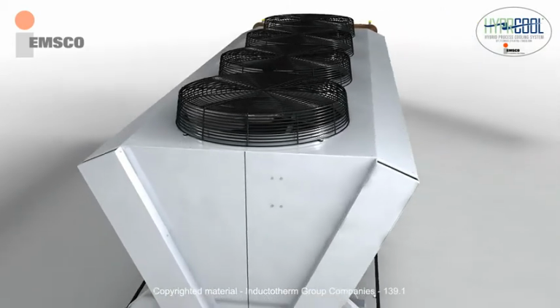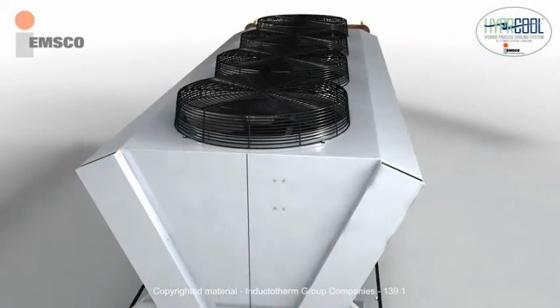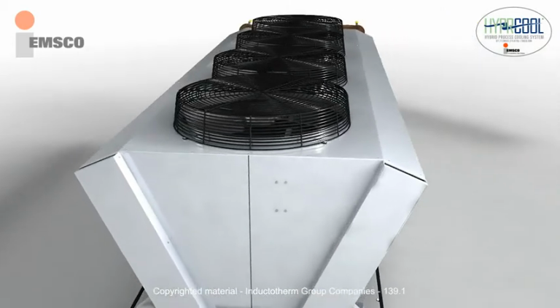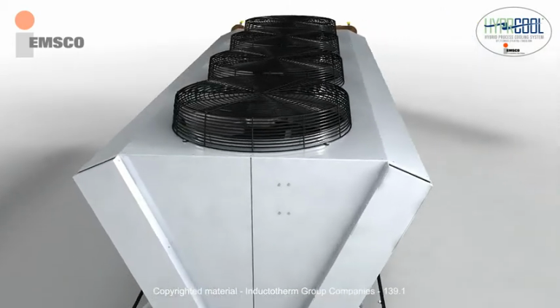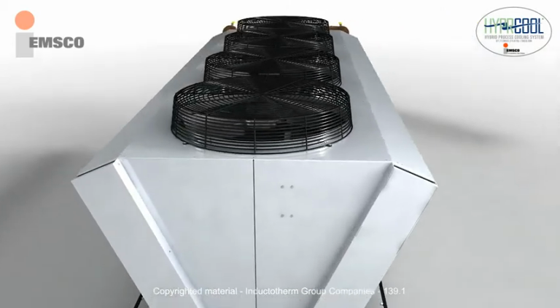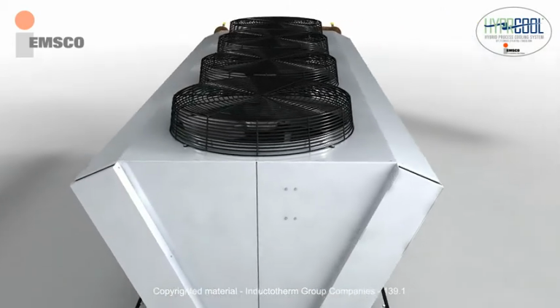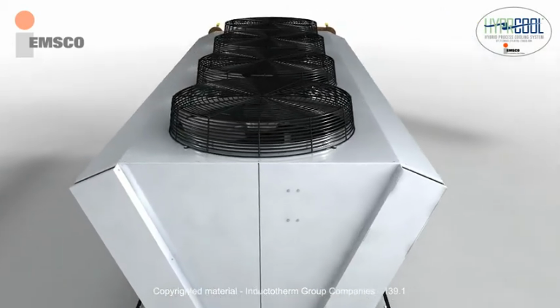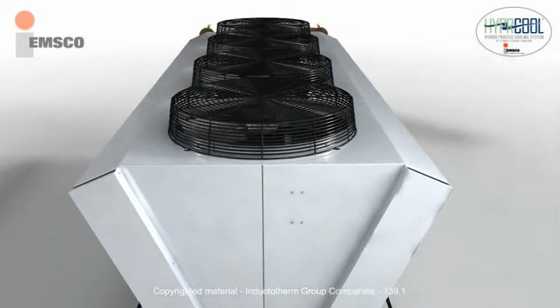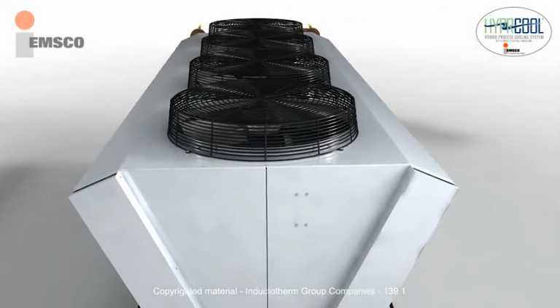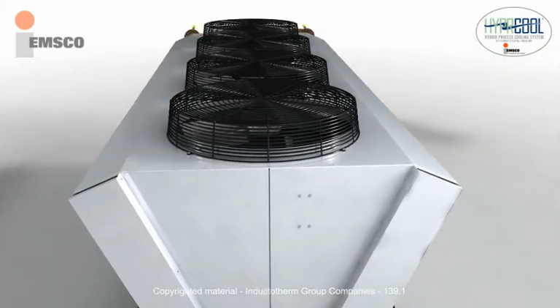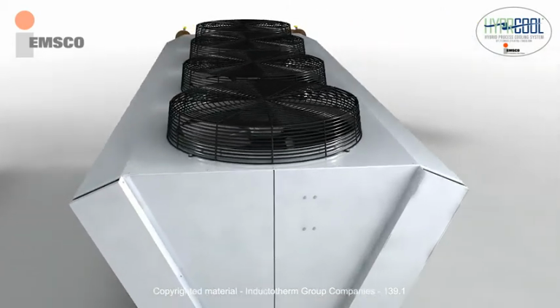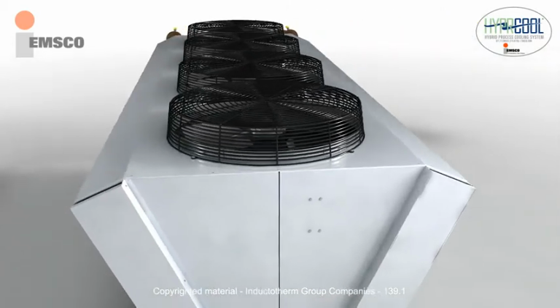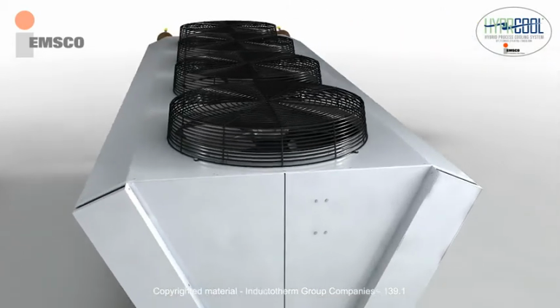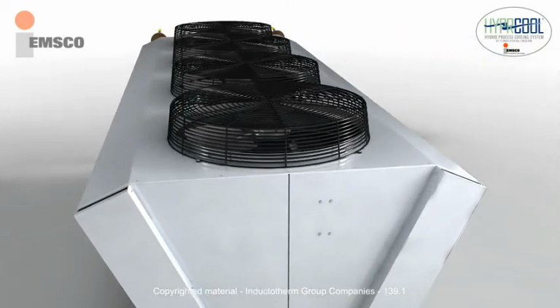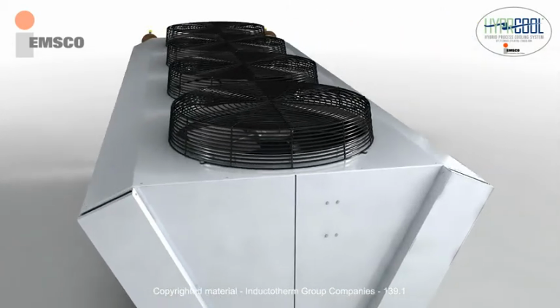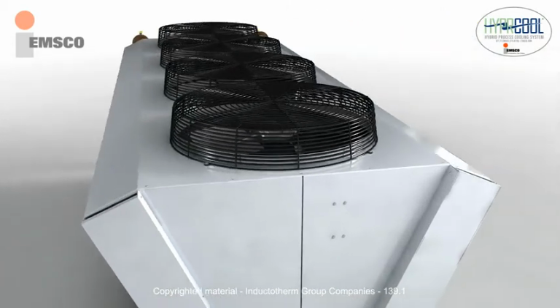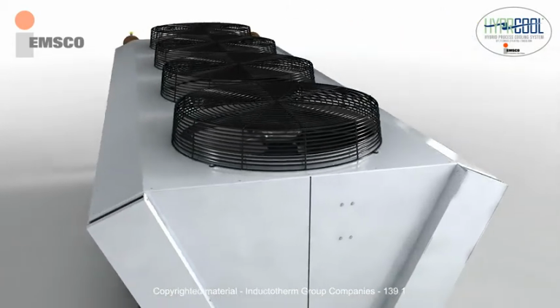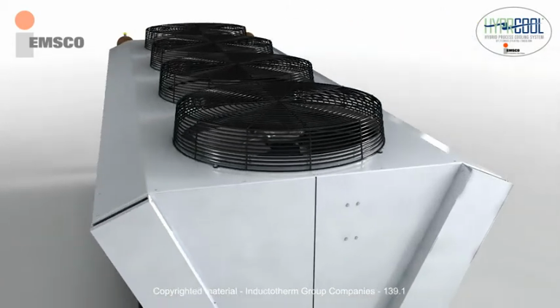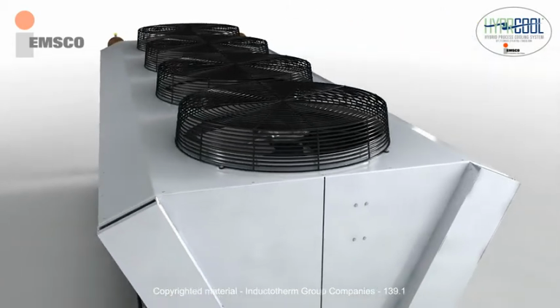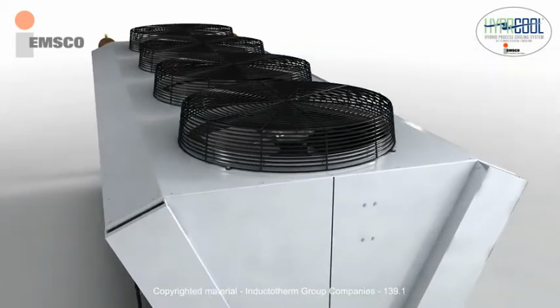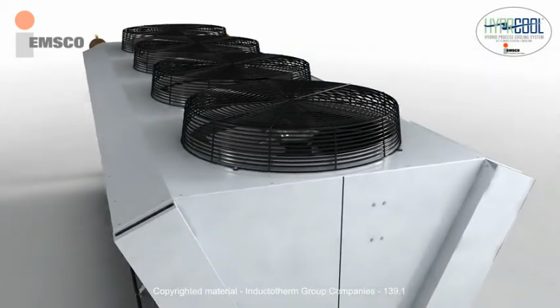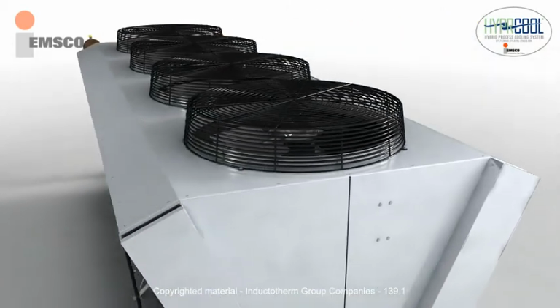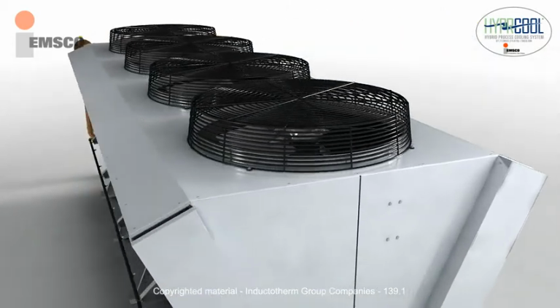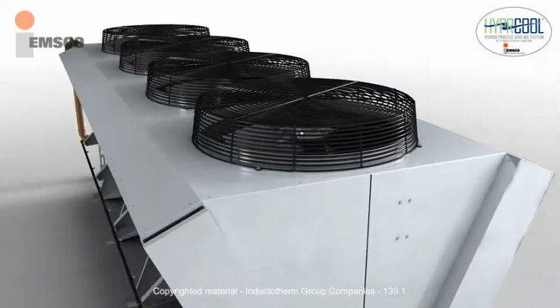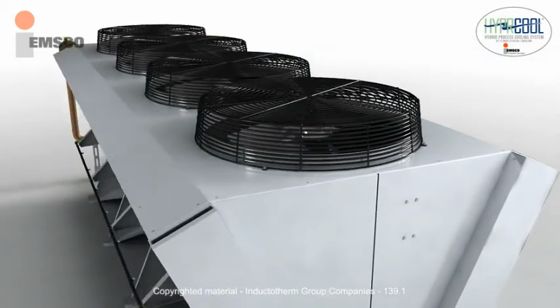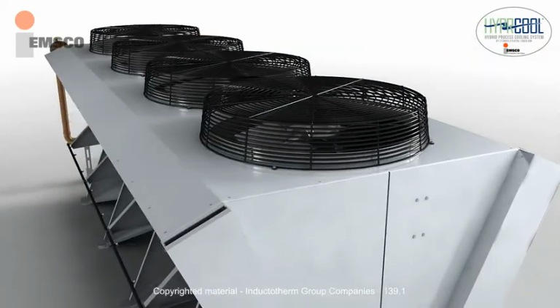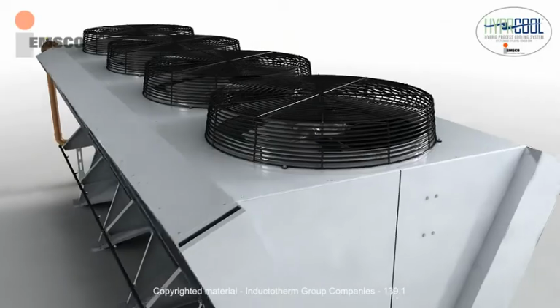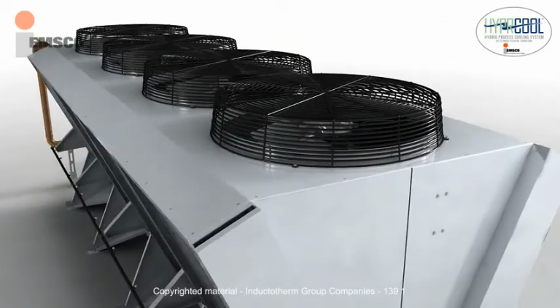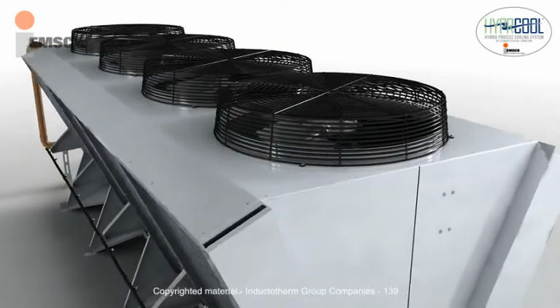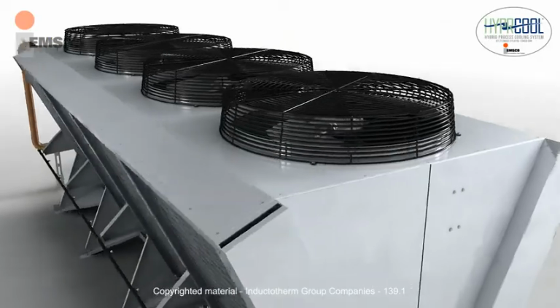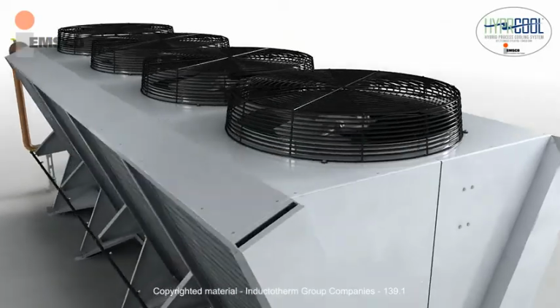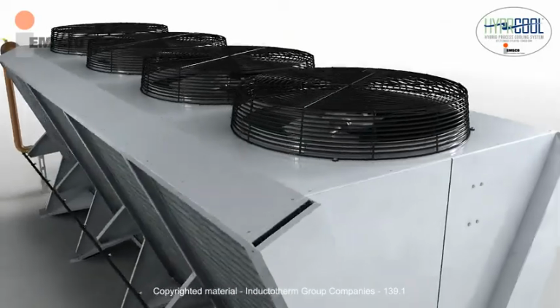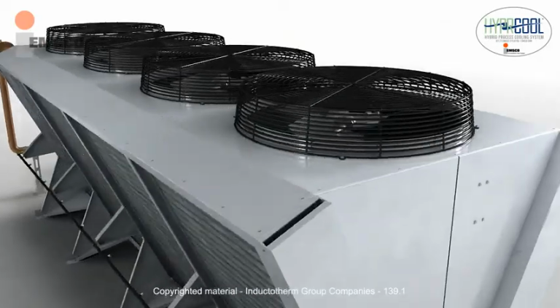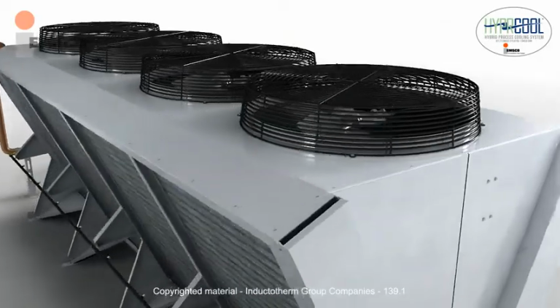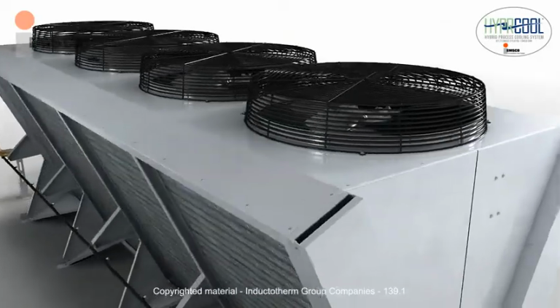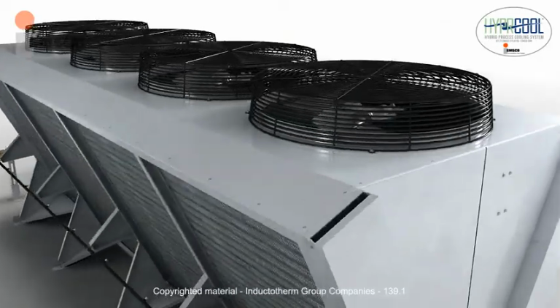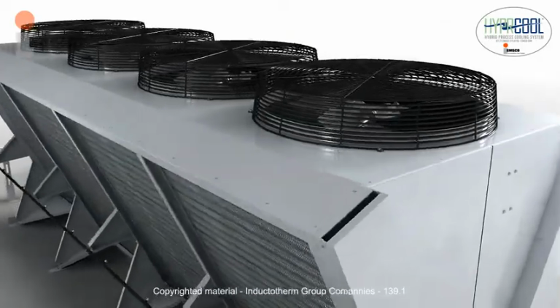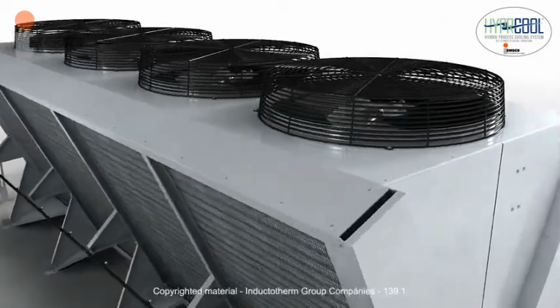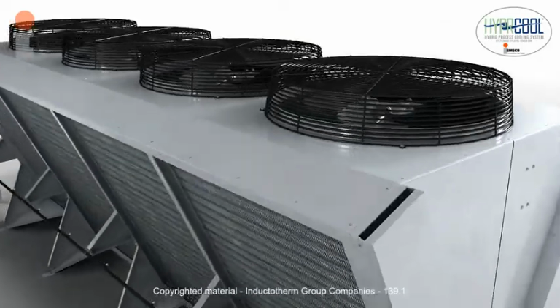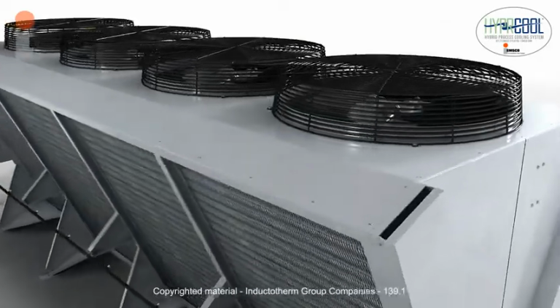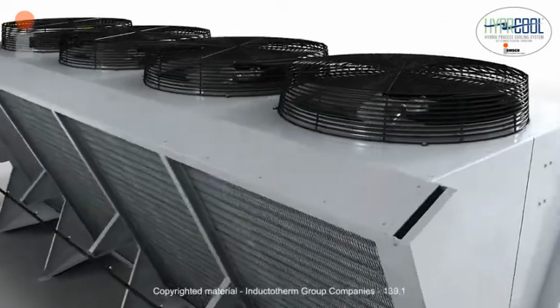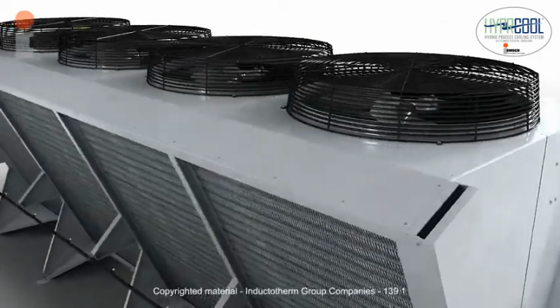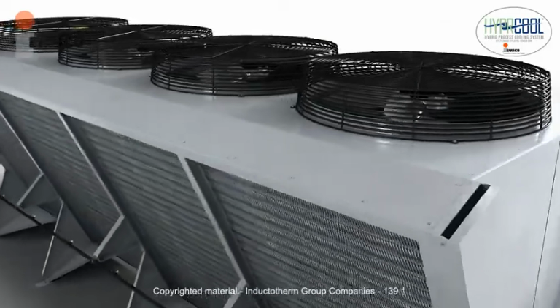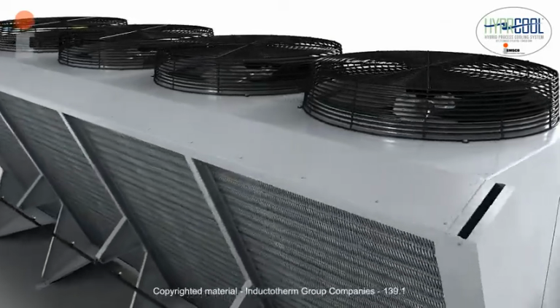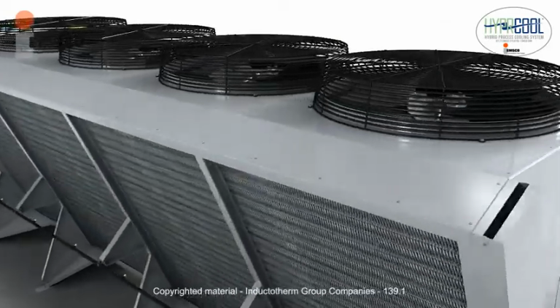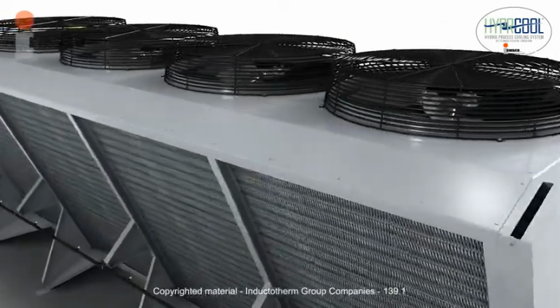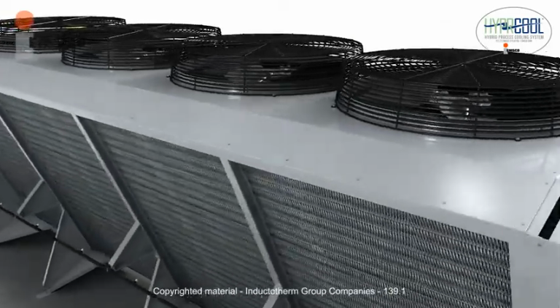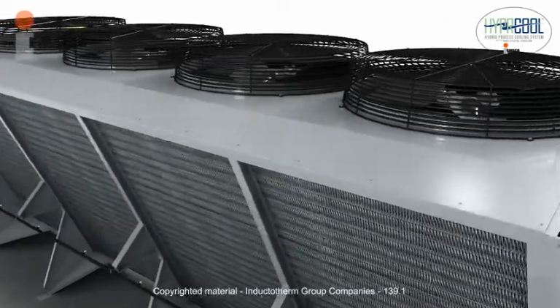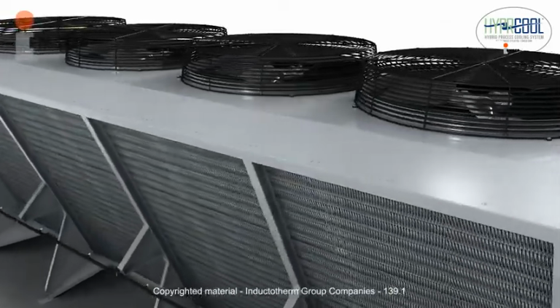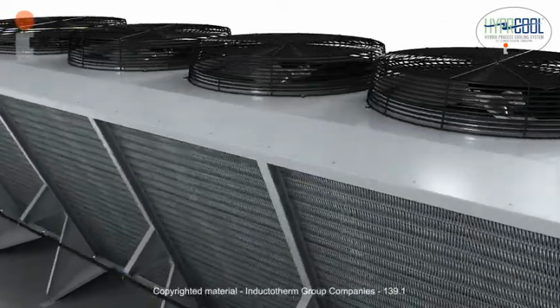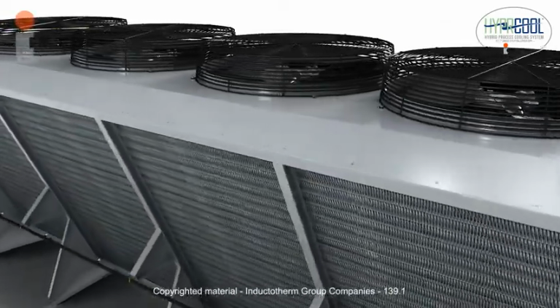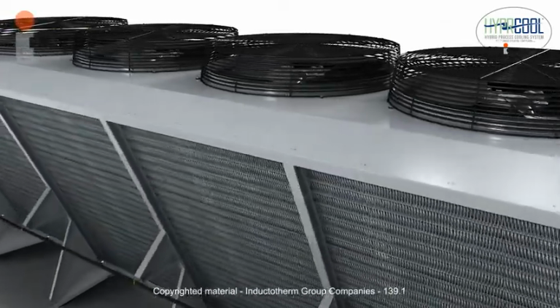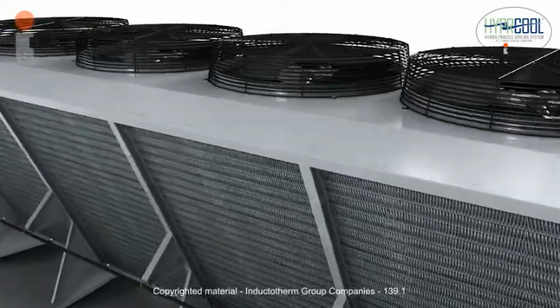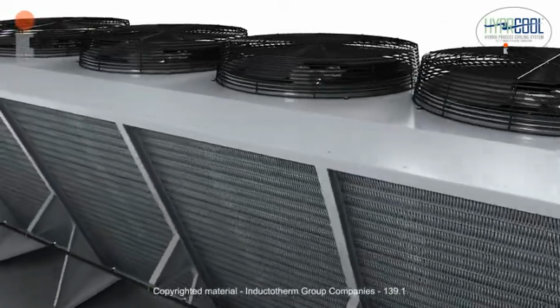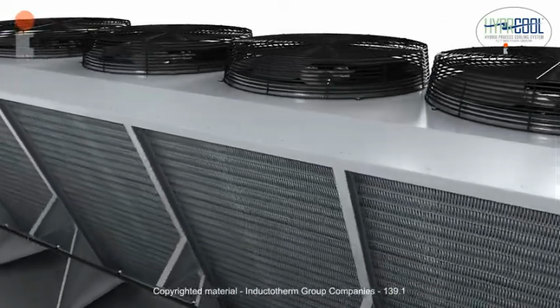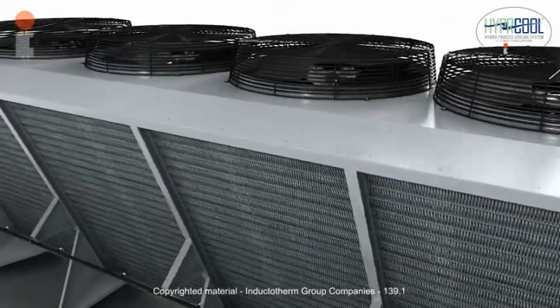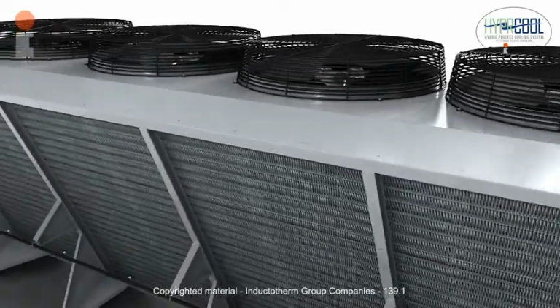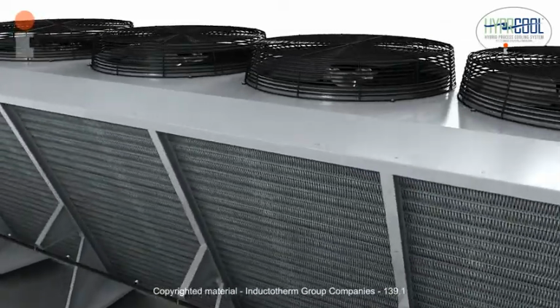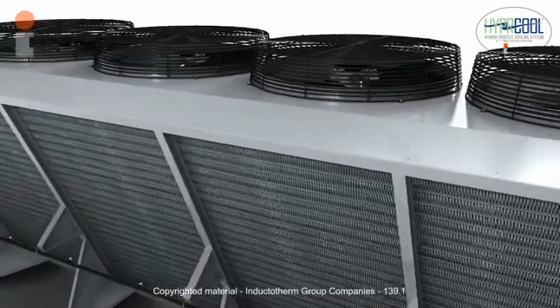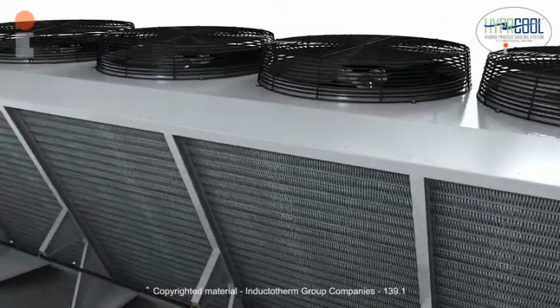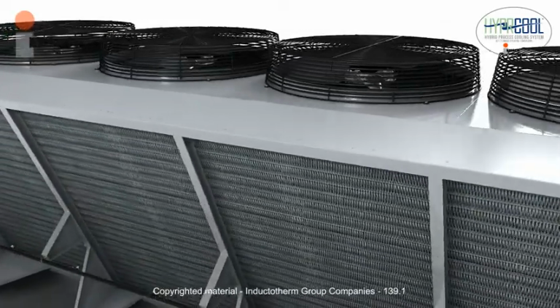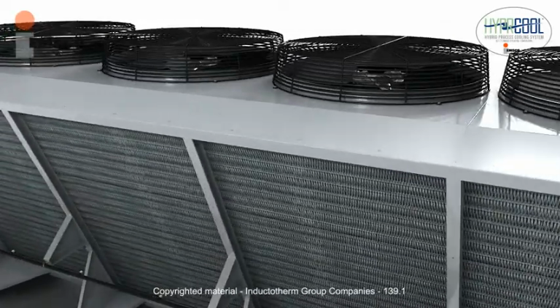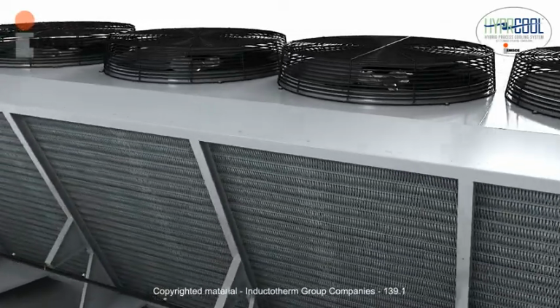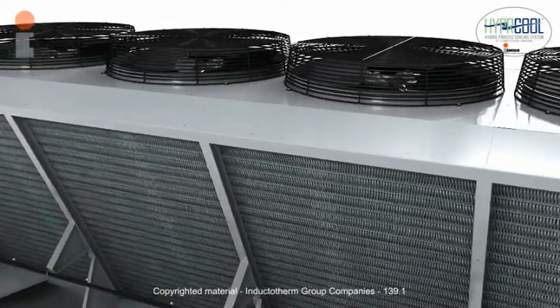The V-shaped design reduces the footprint when compared with a typical dry air cooler, saving valuable real estate.